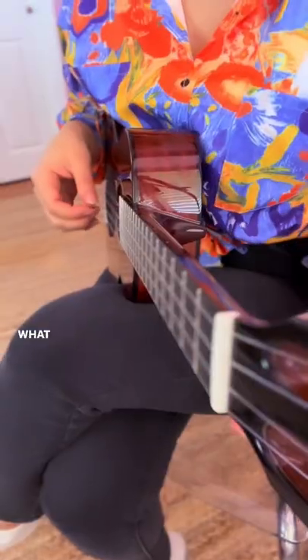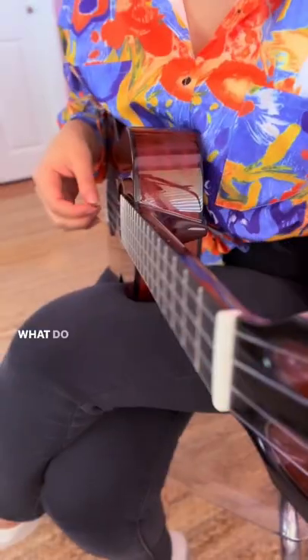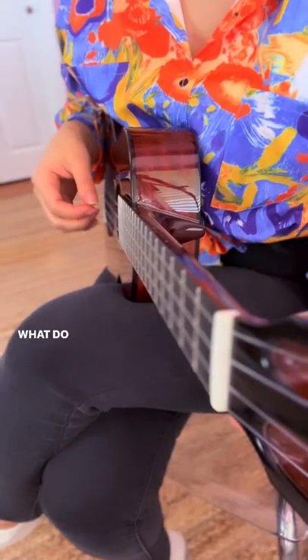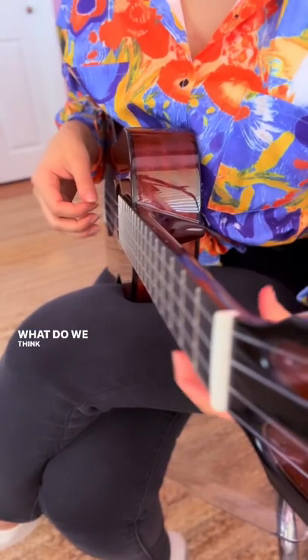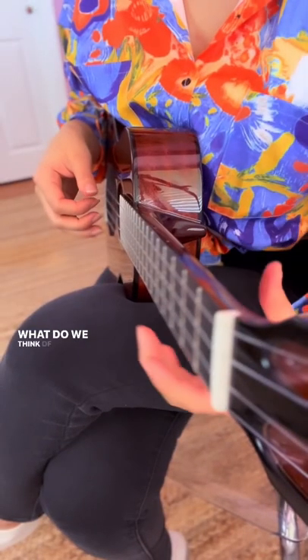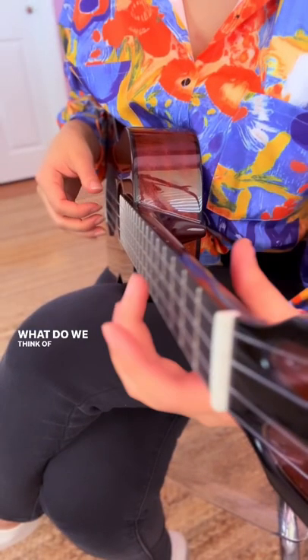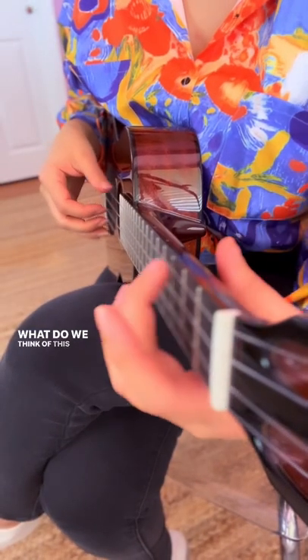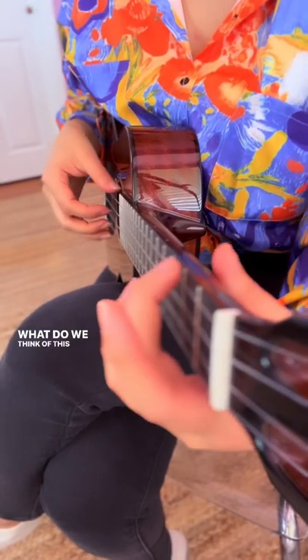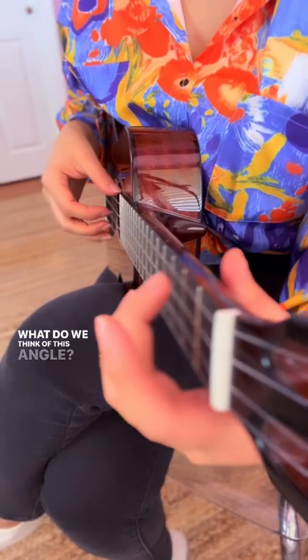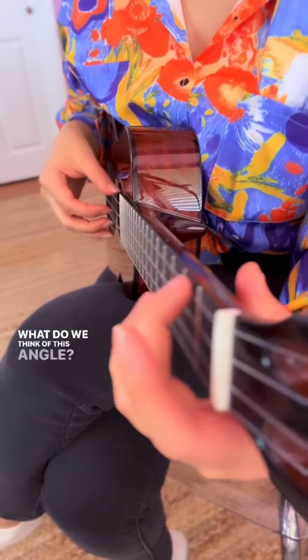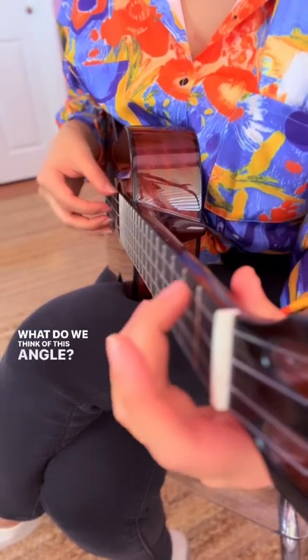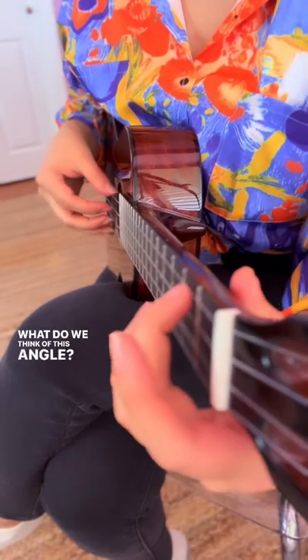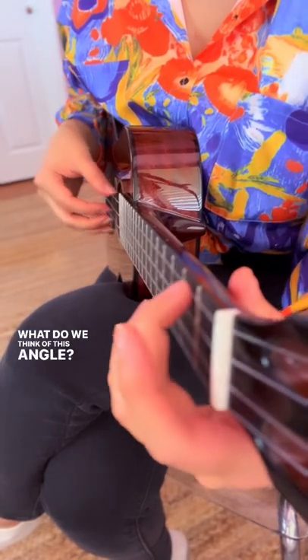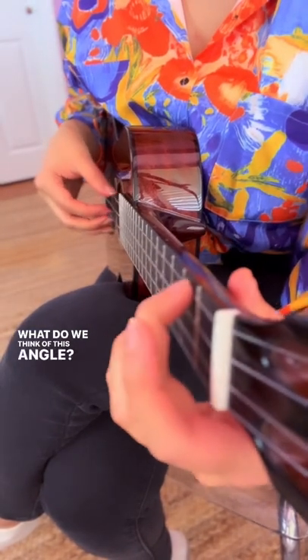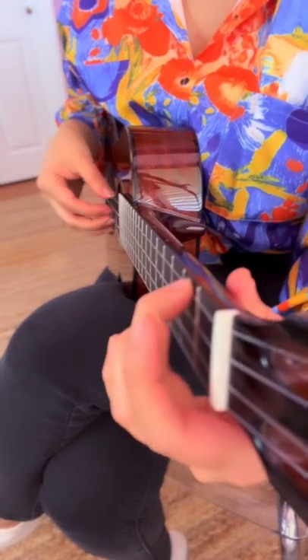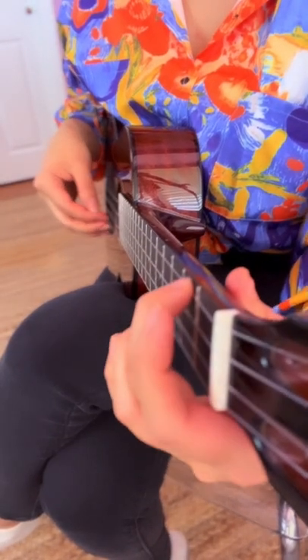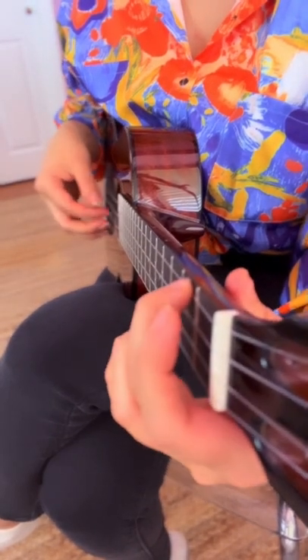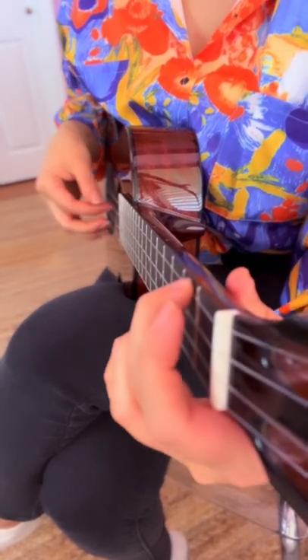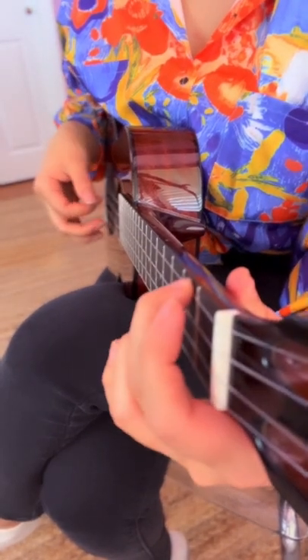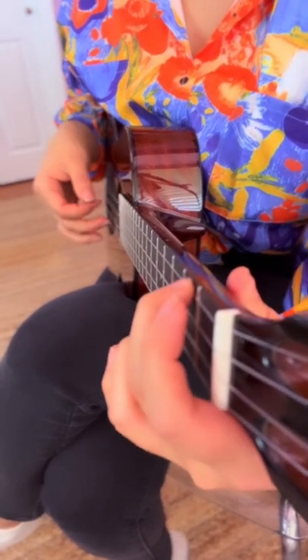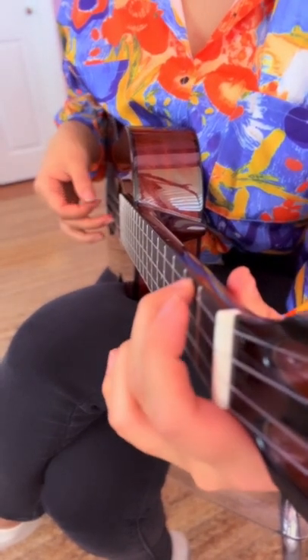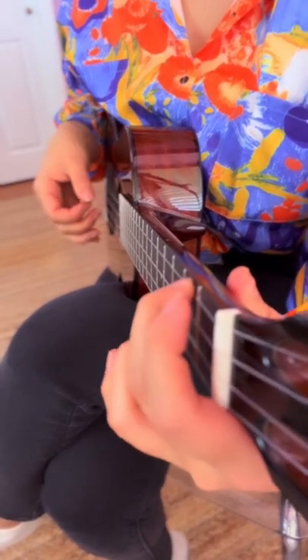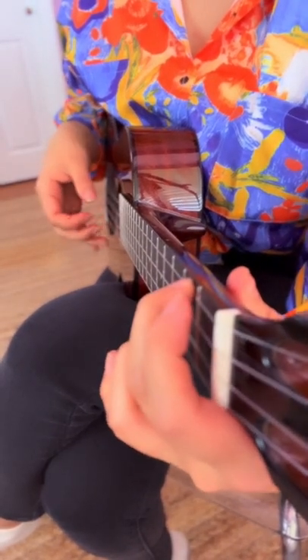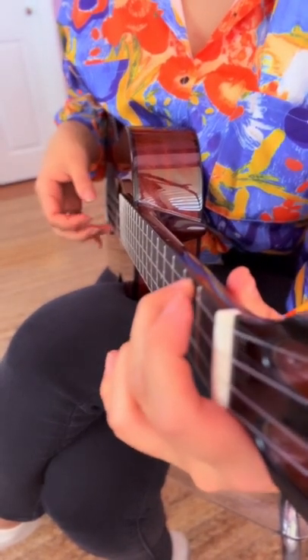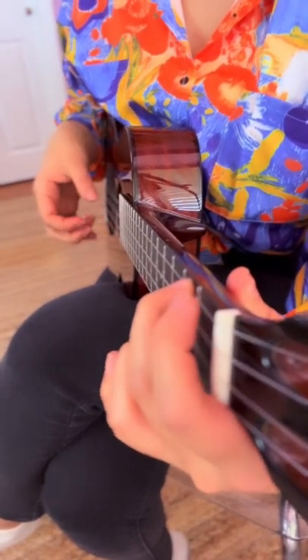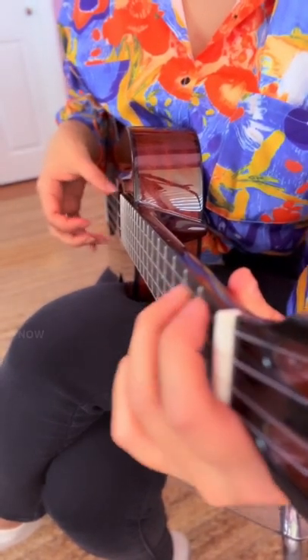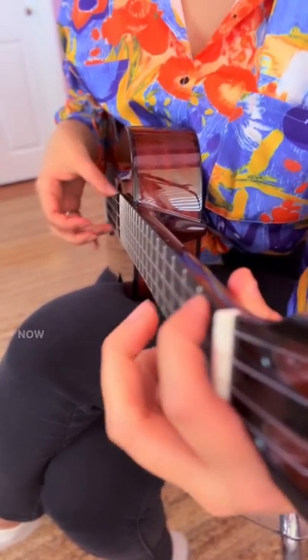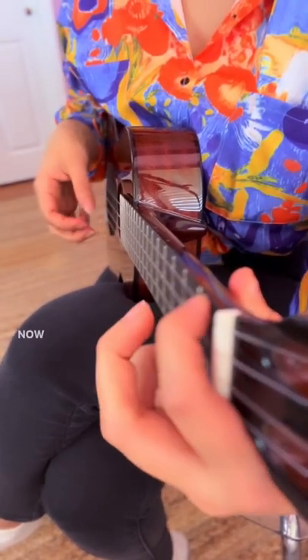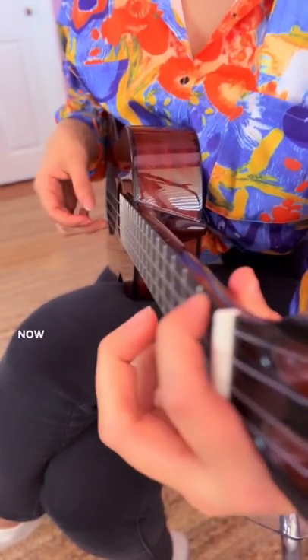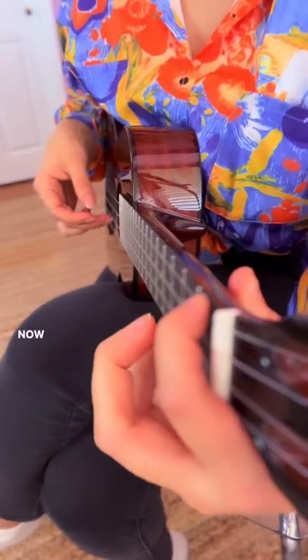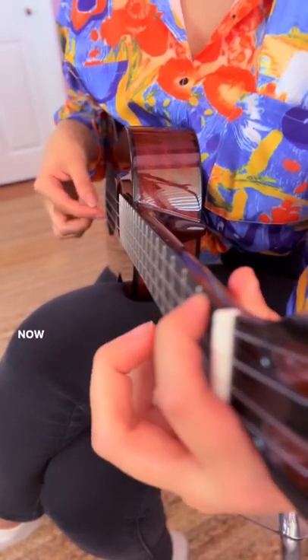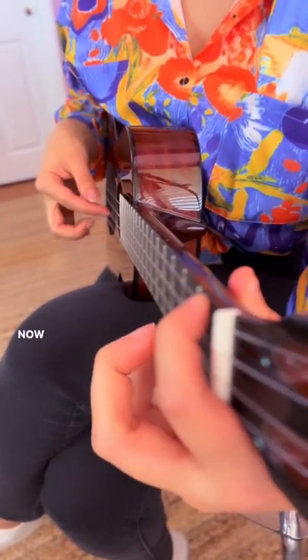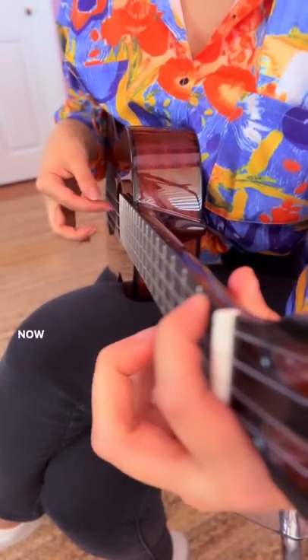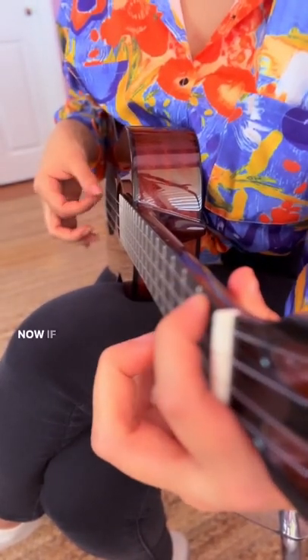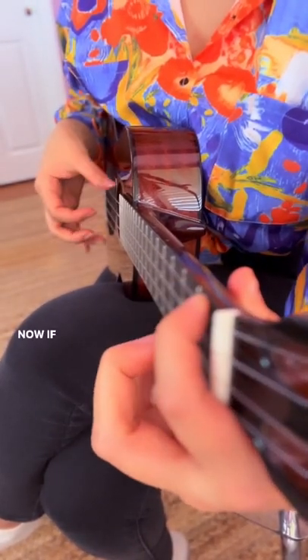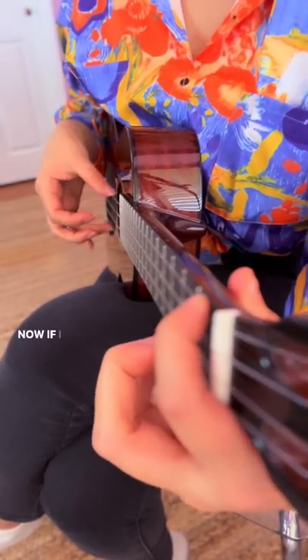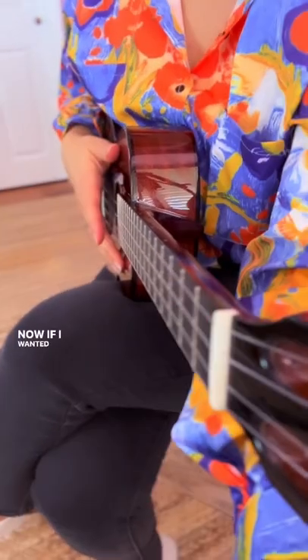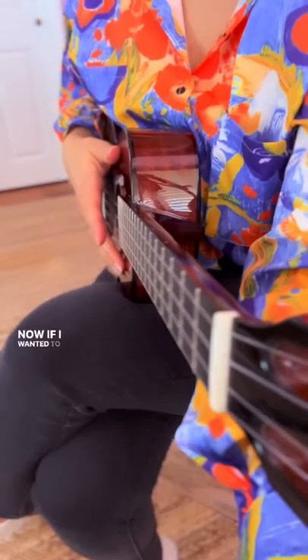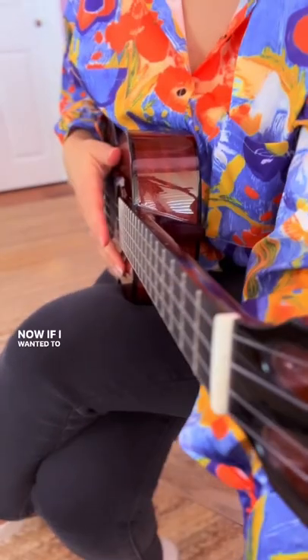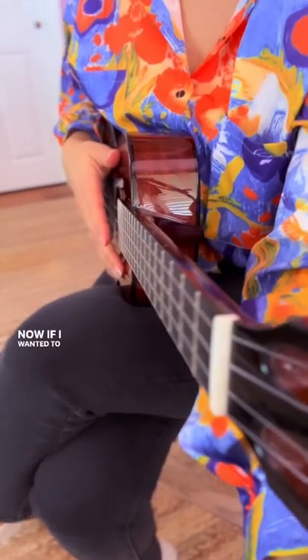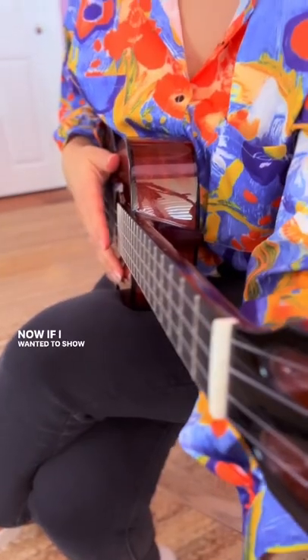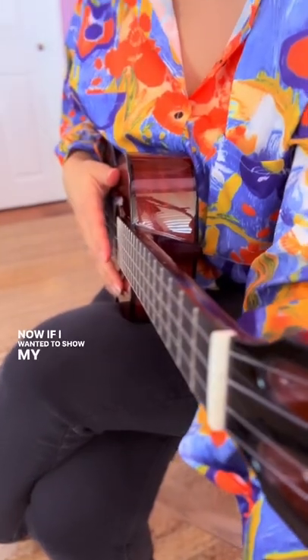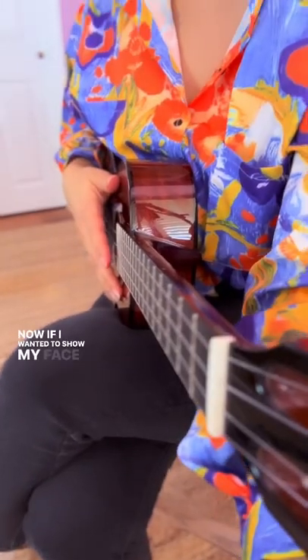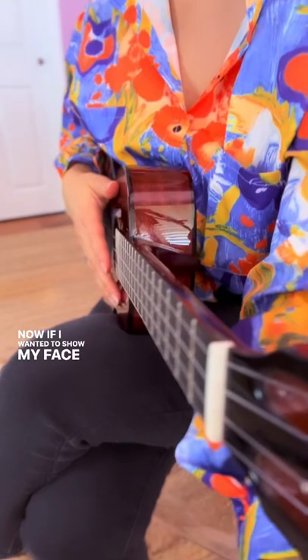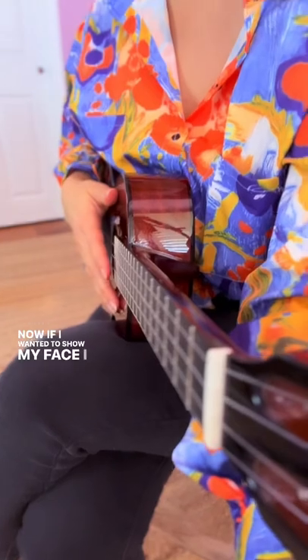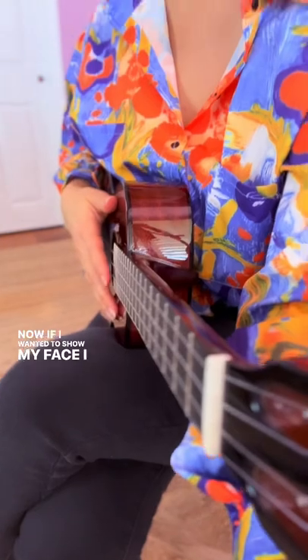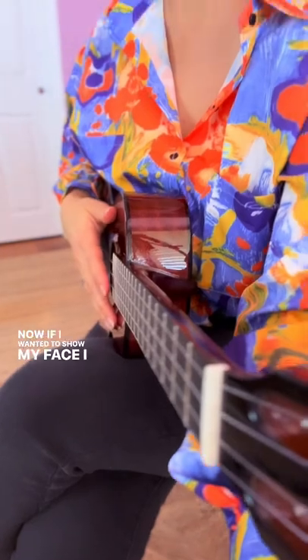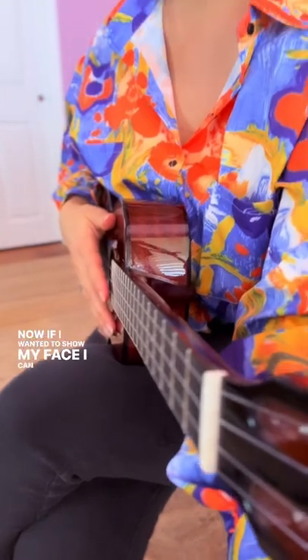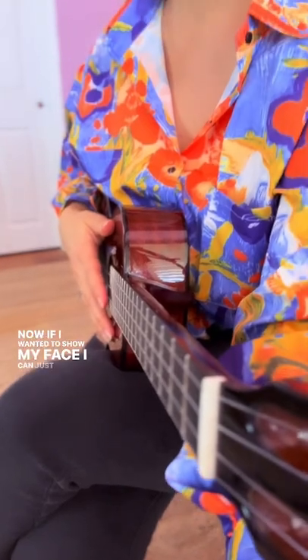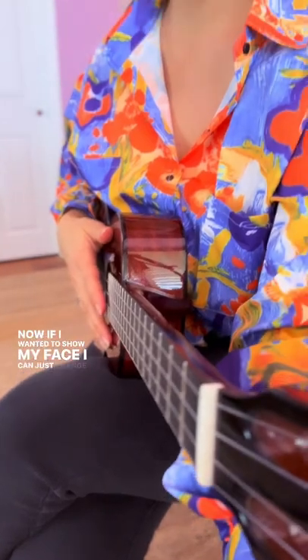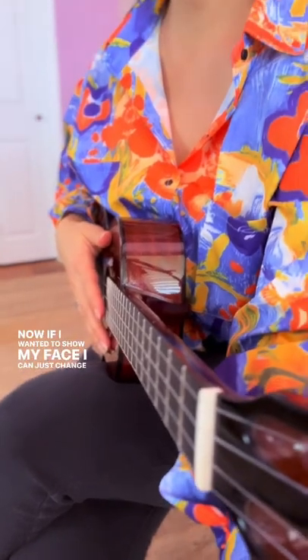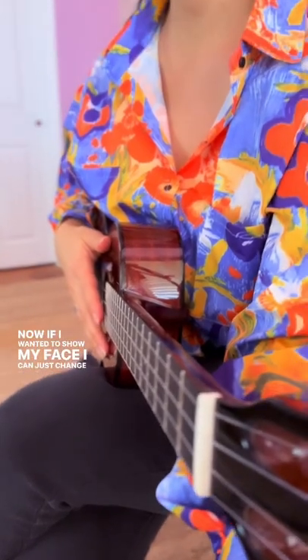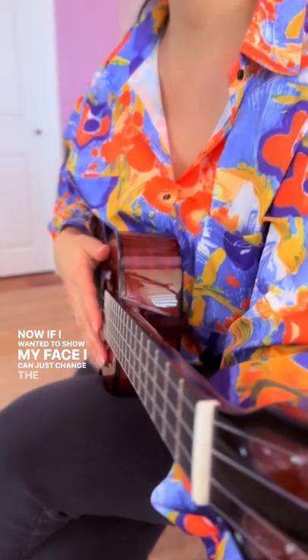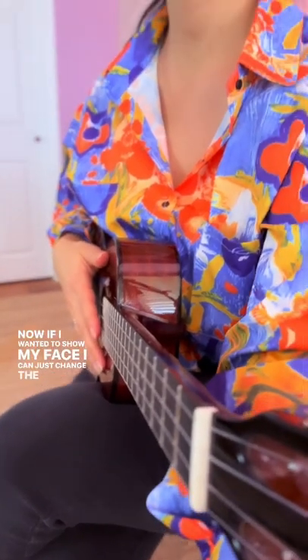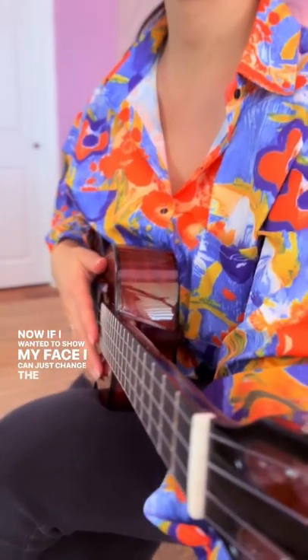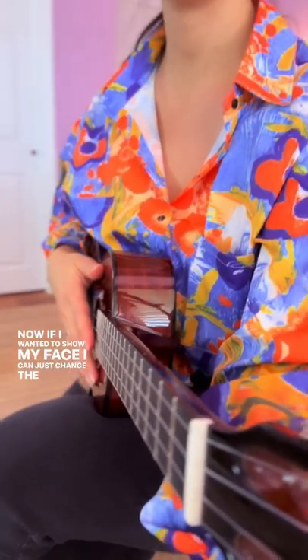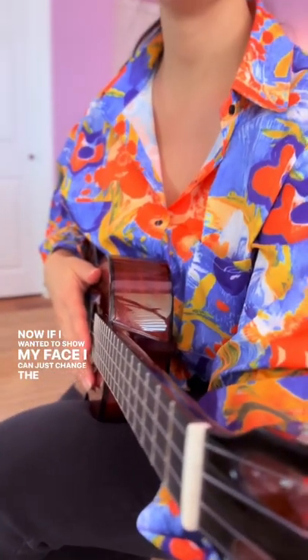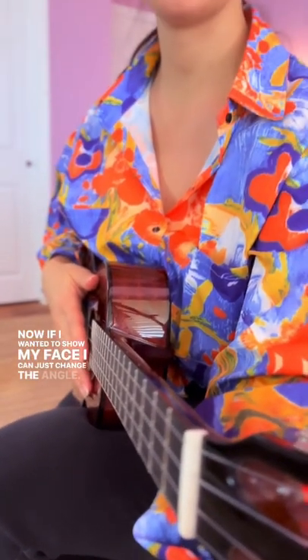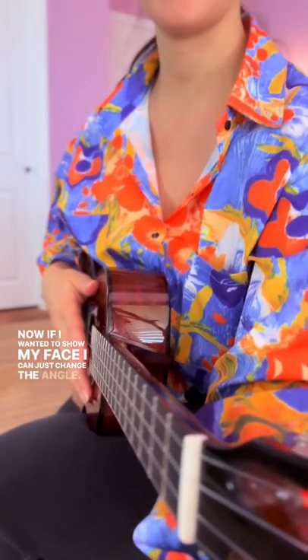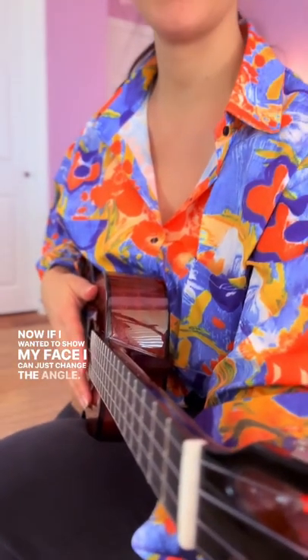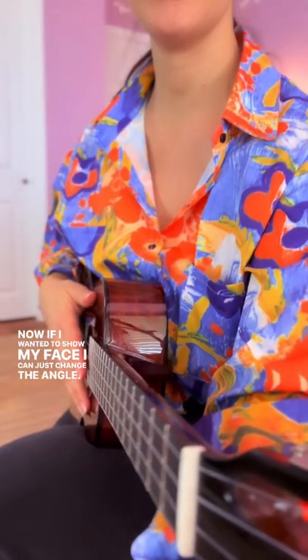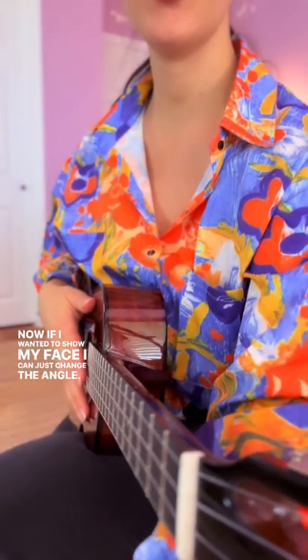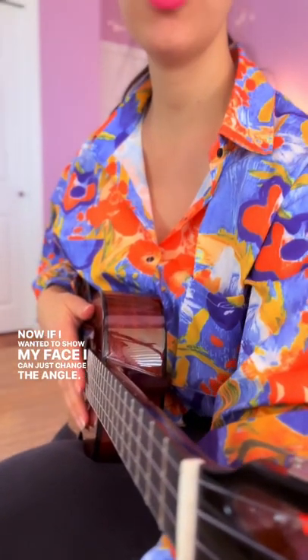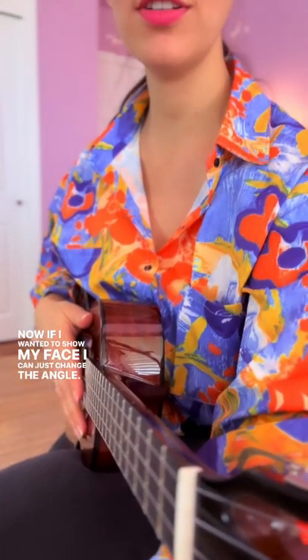All right, what do we think of this angle? Now if I wanted to show my face I can just change the angle.